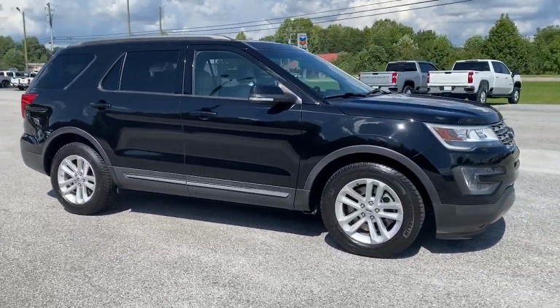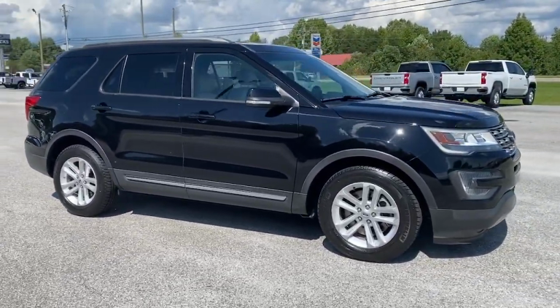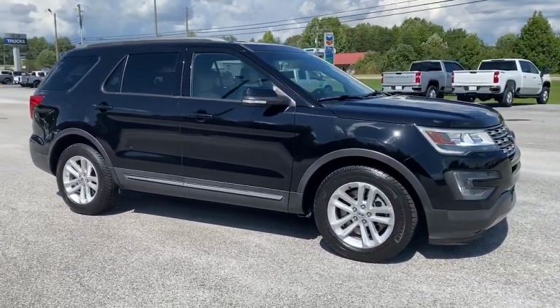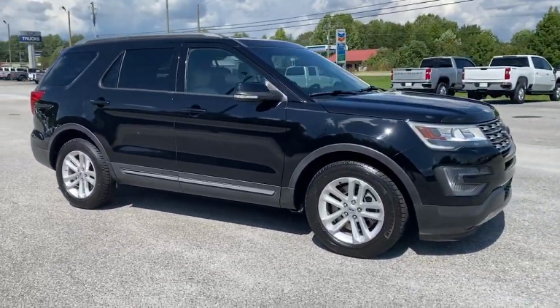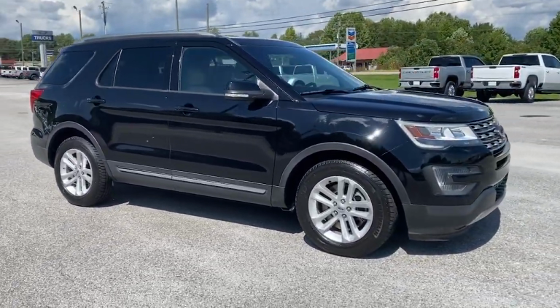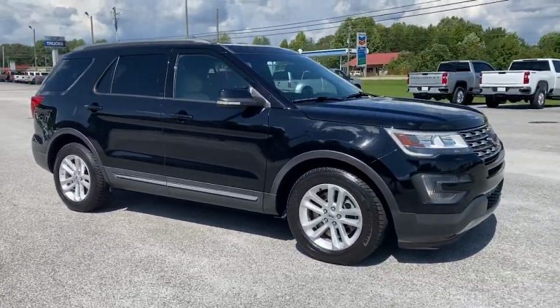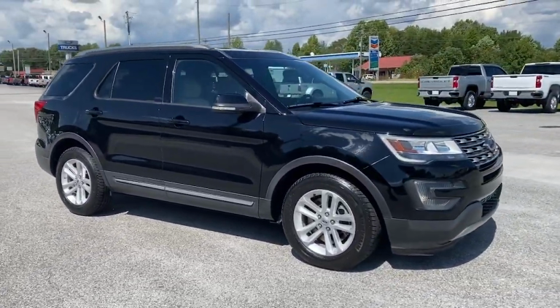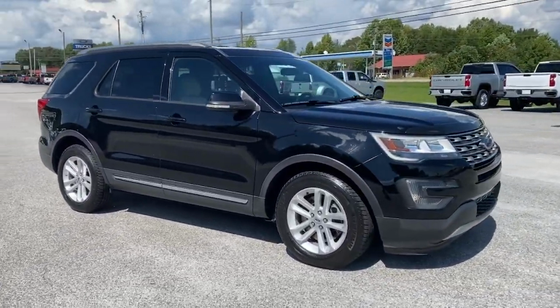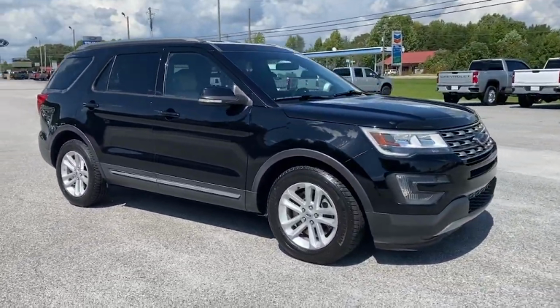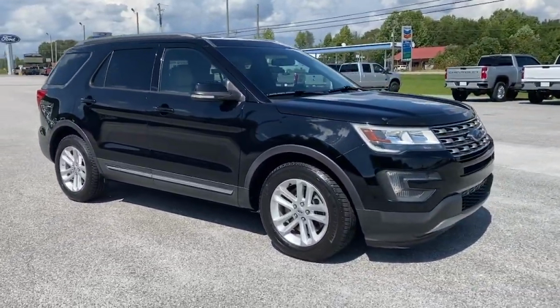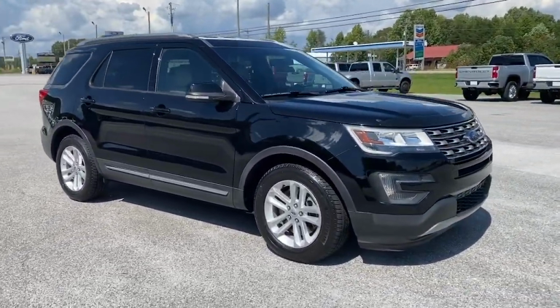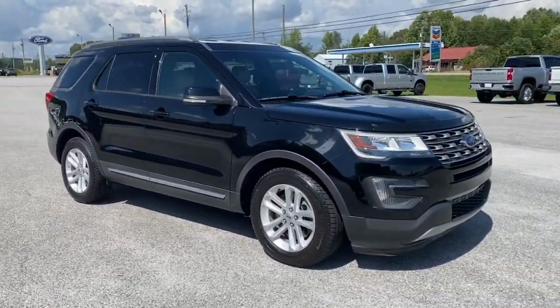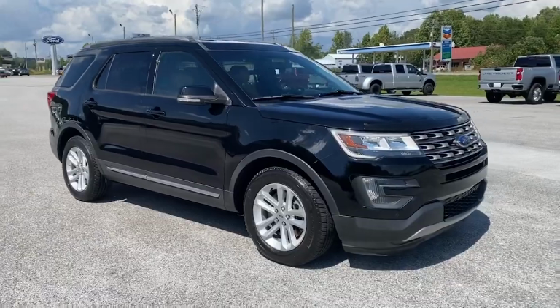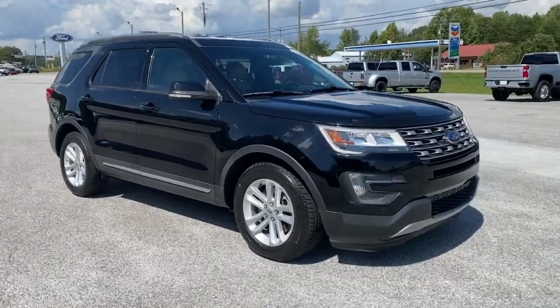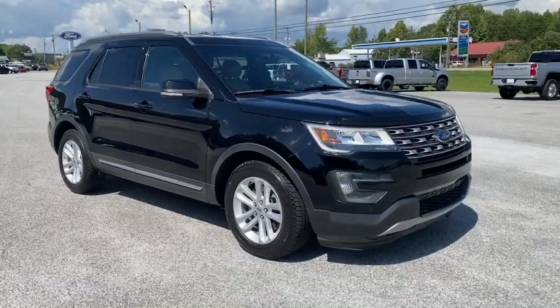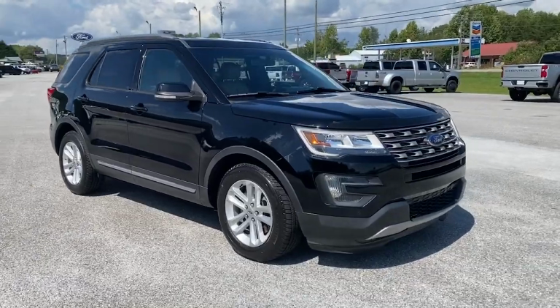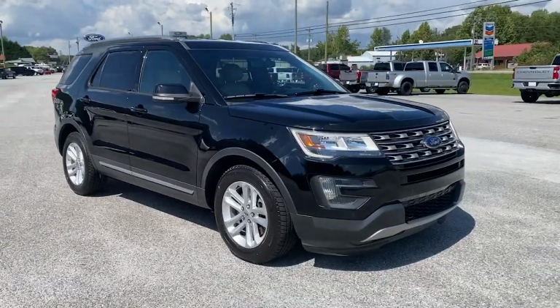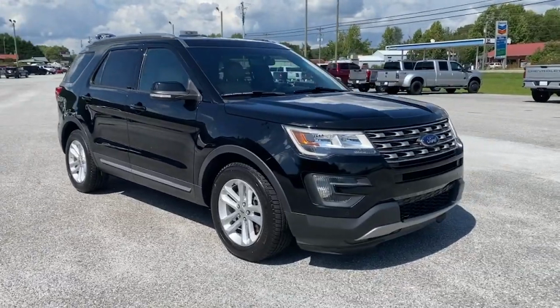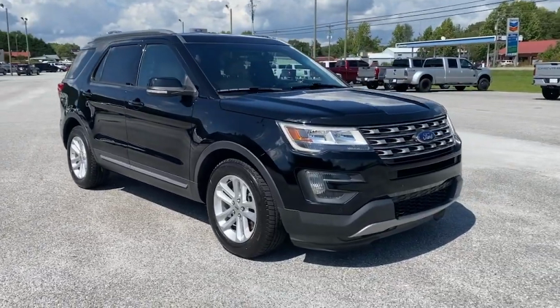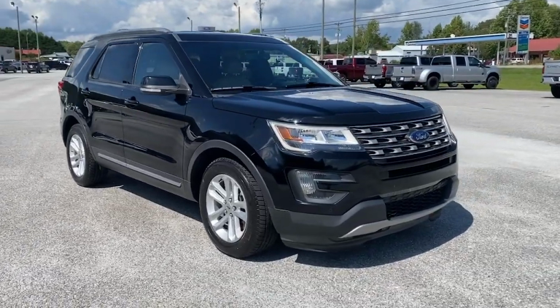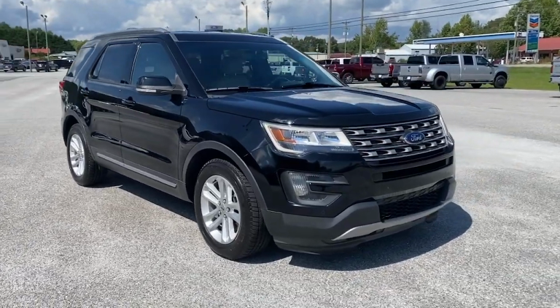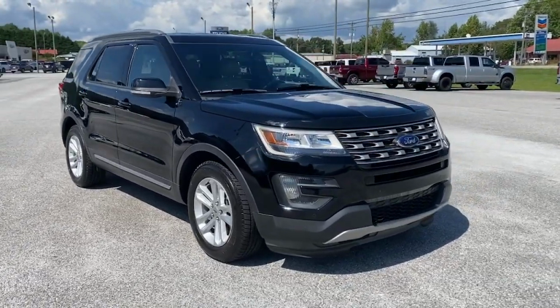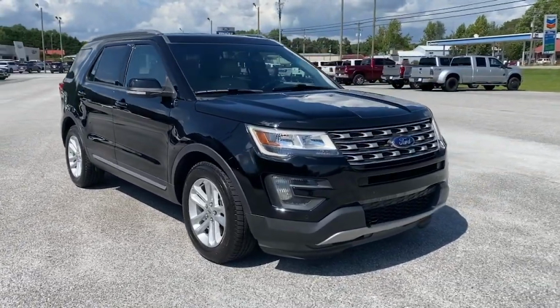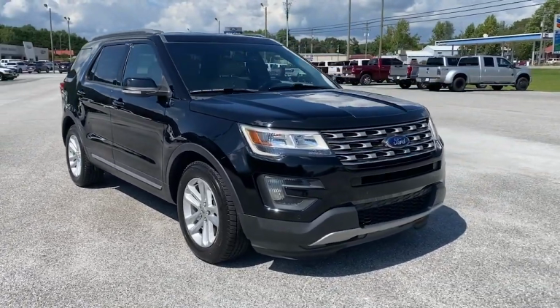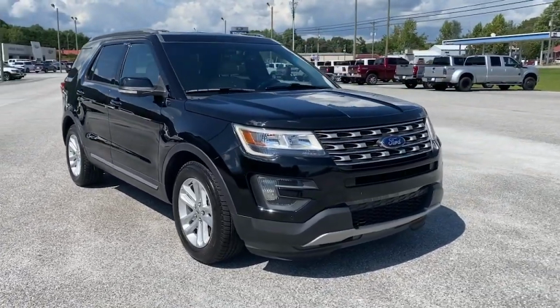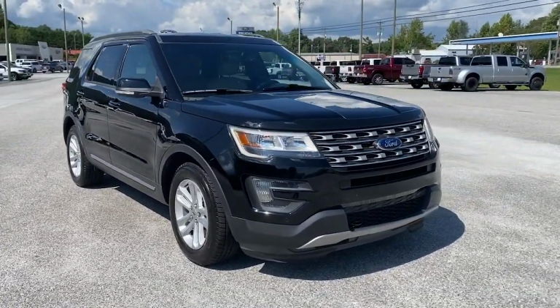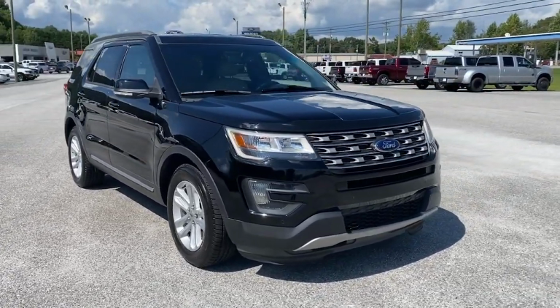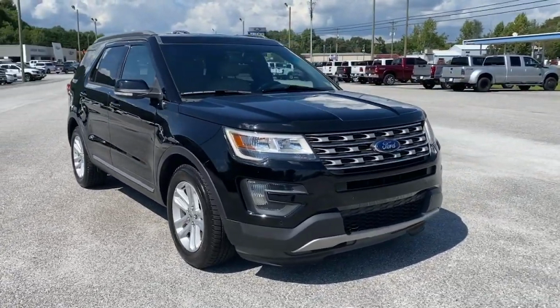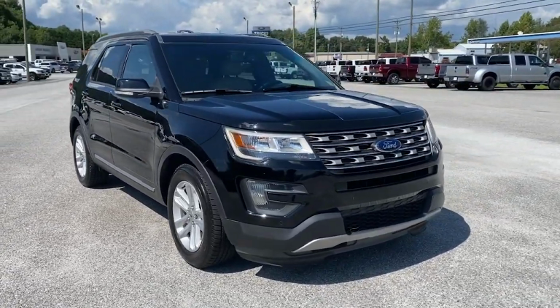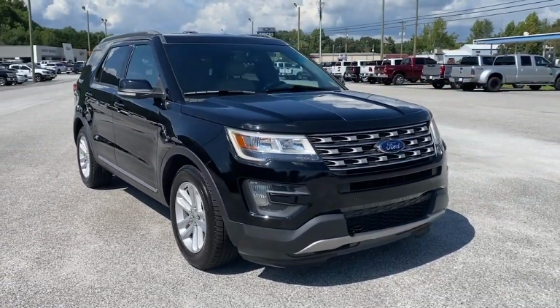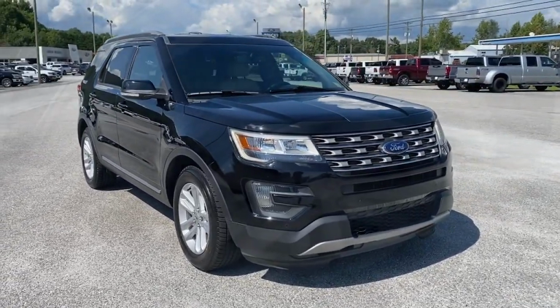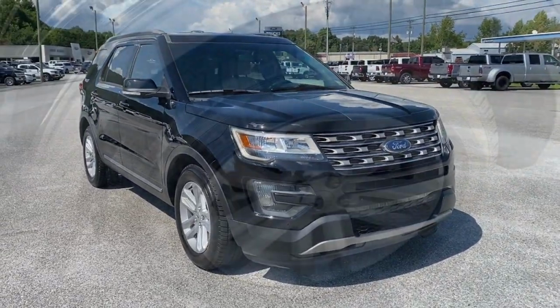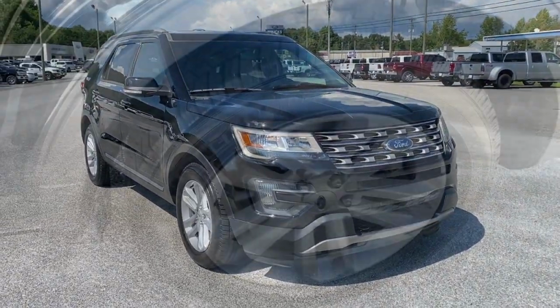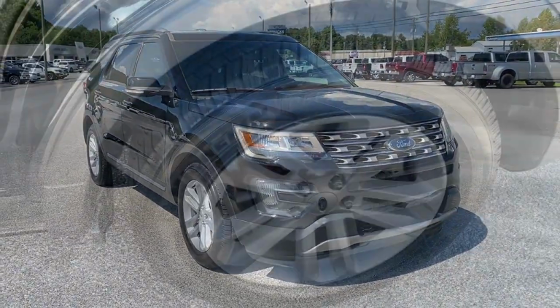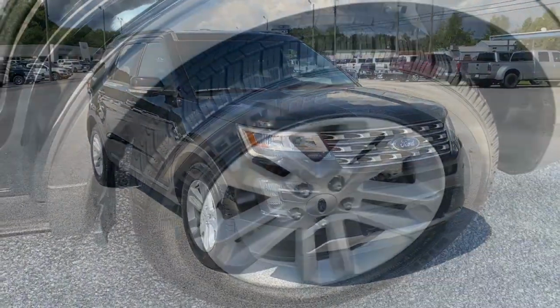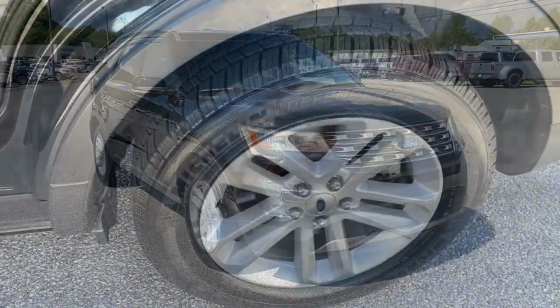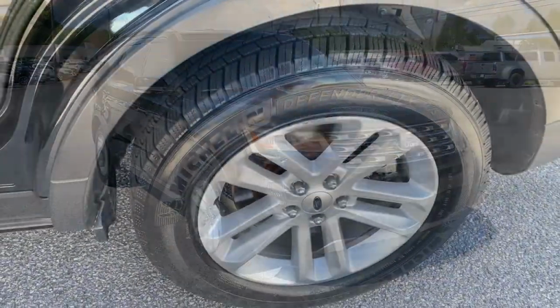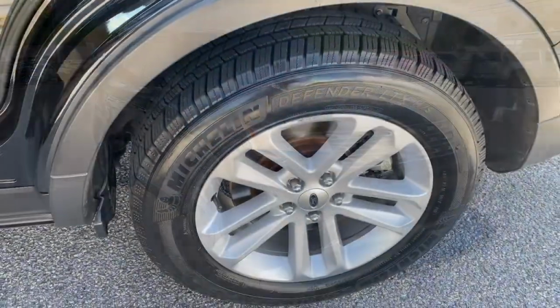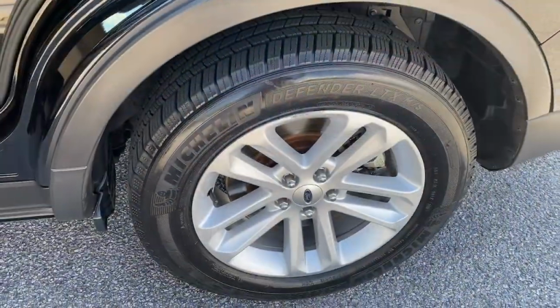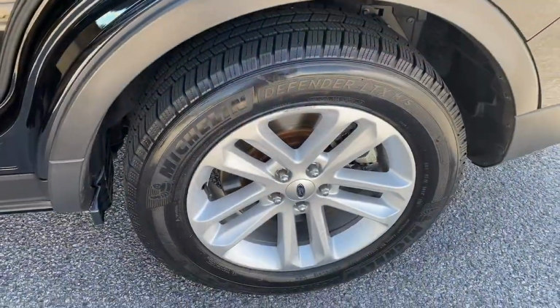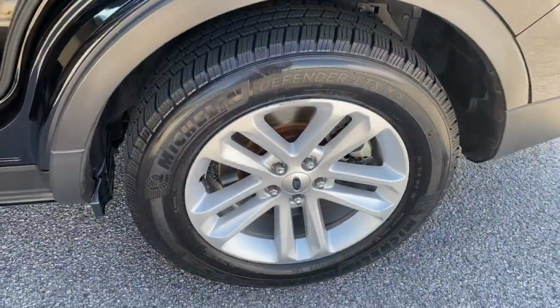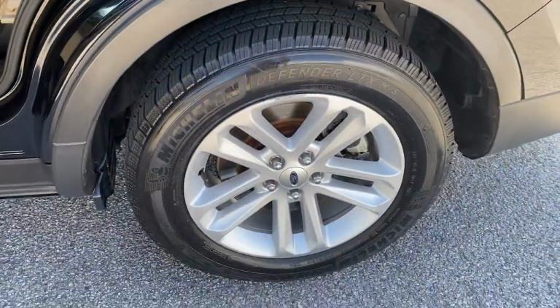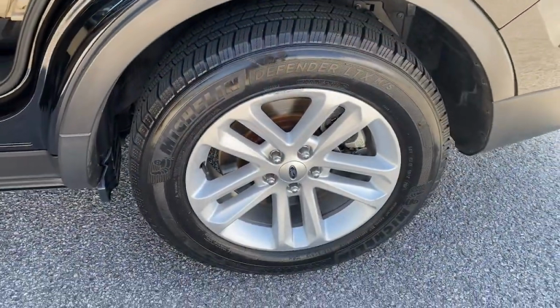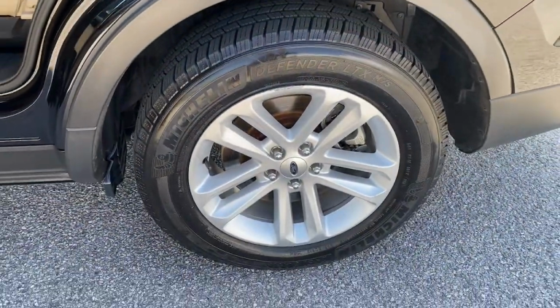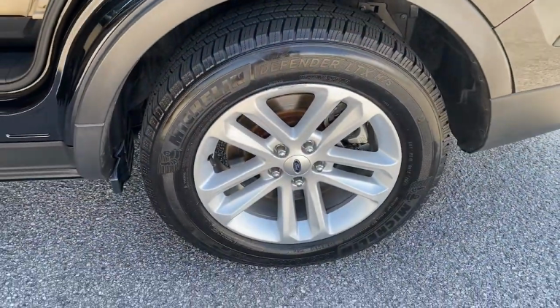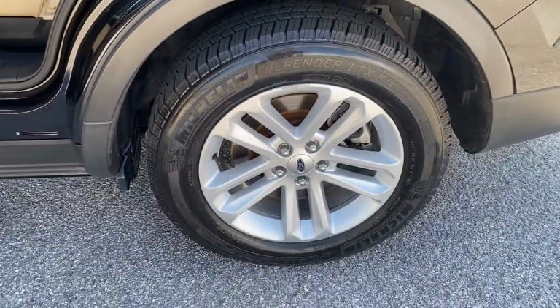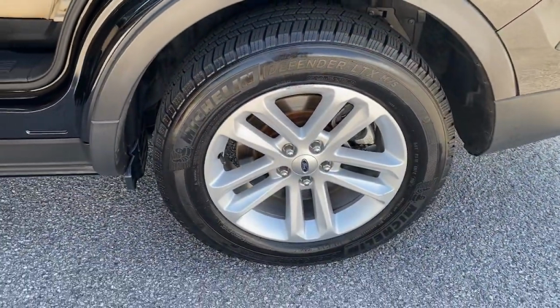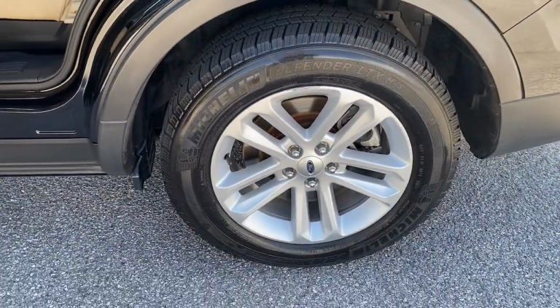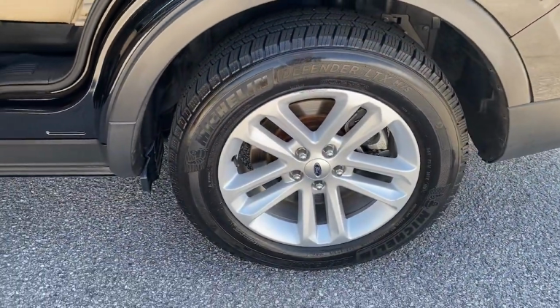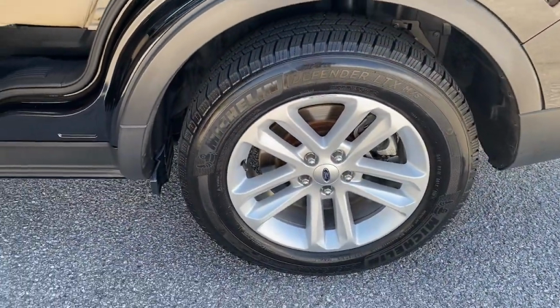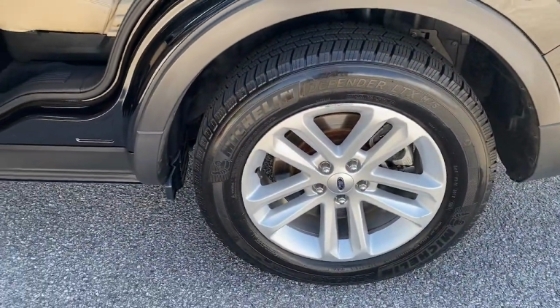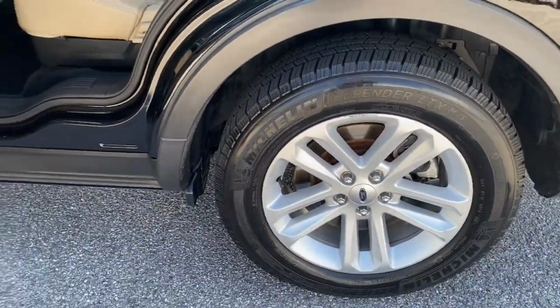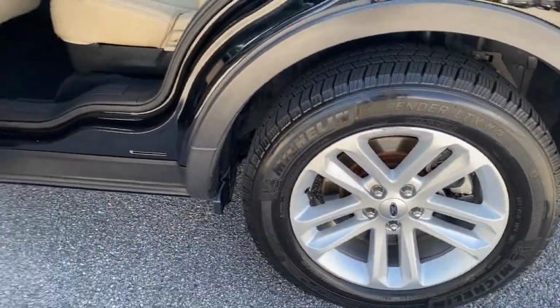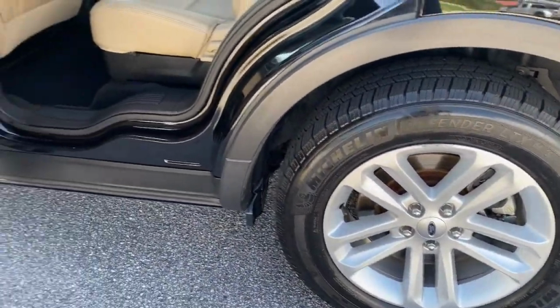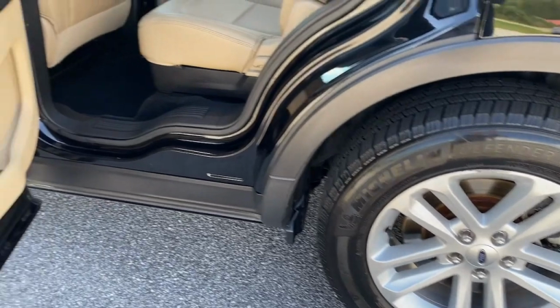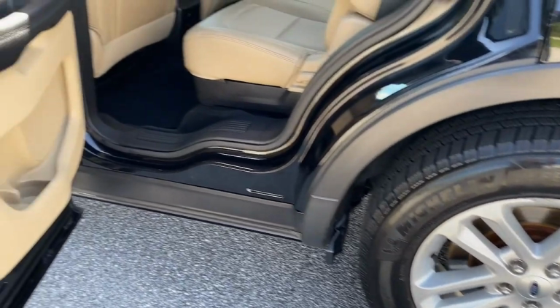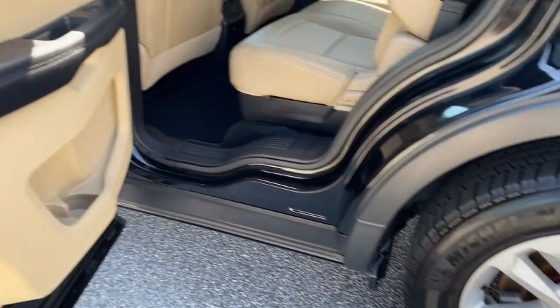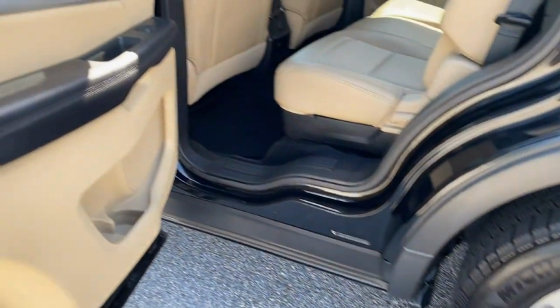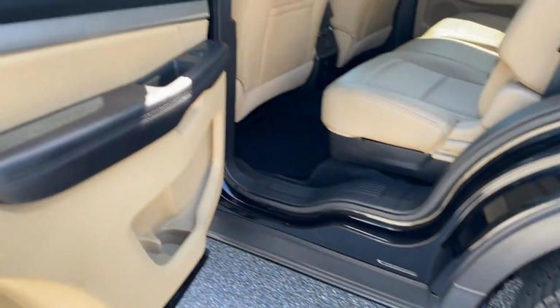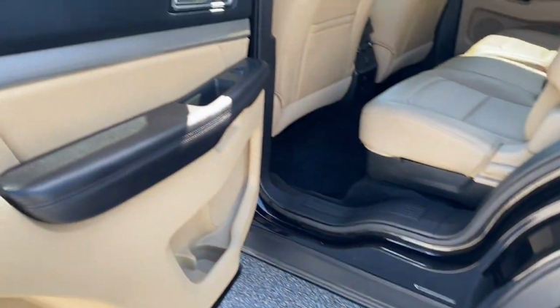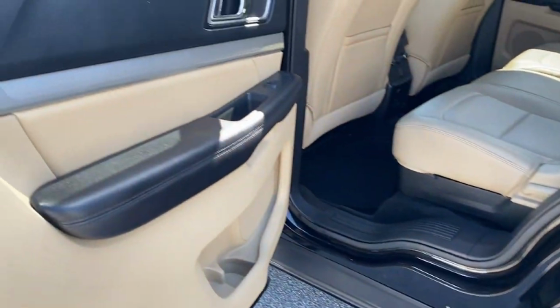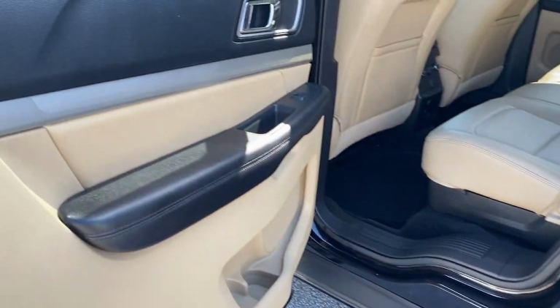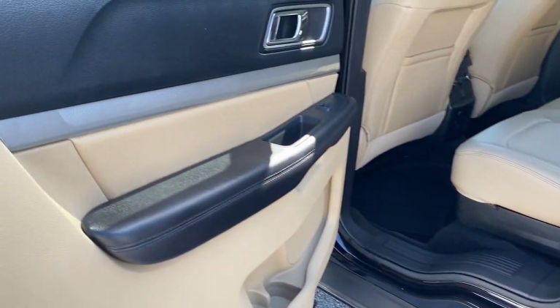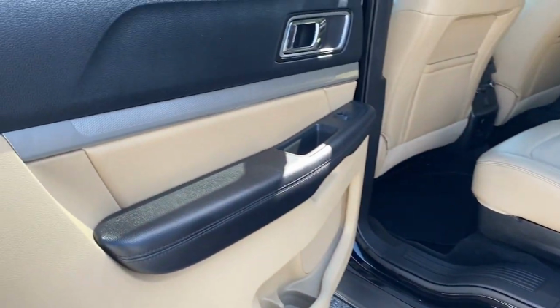Rugged, midsize SUV versatility — hard-working meets tall, bold, and handsome in this capable Explorer.